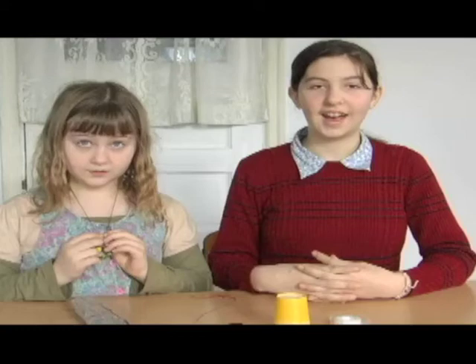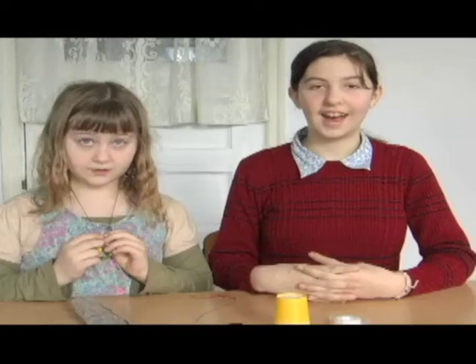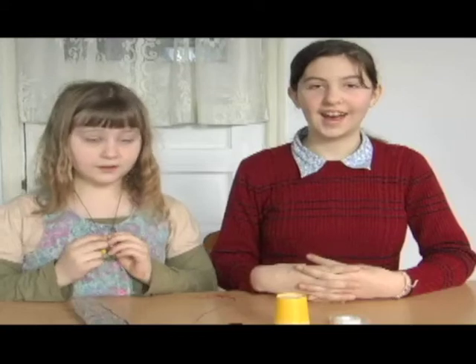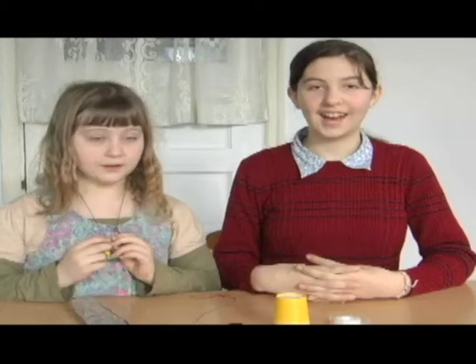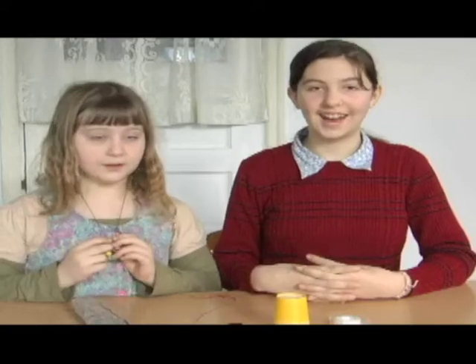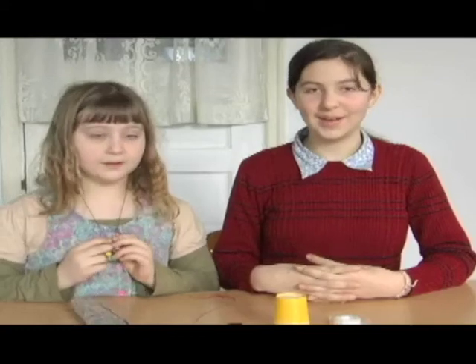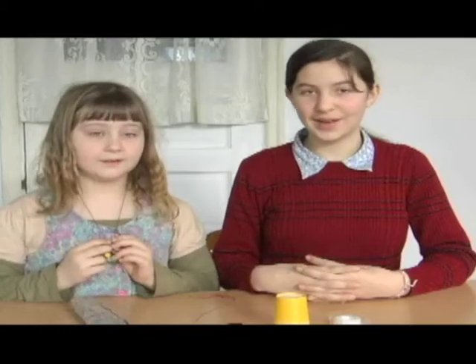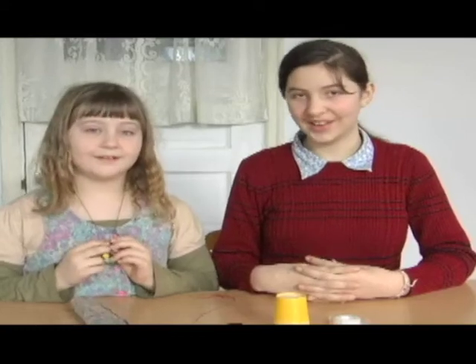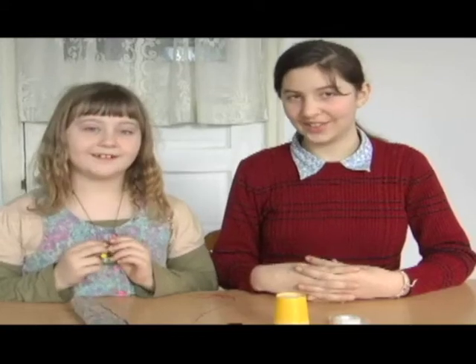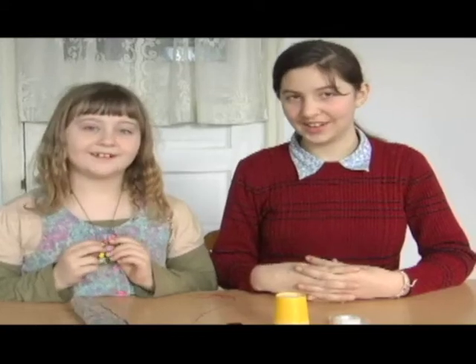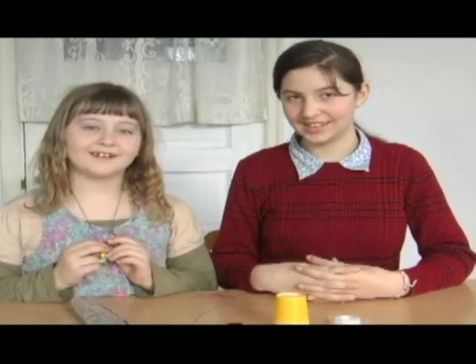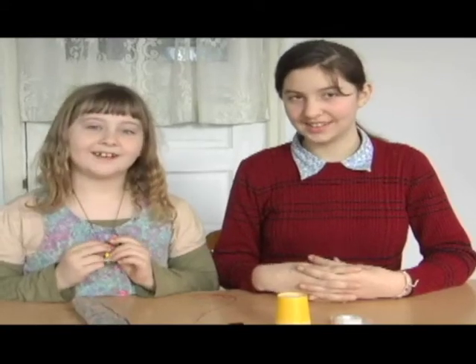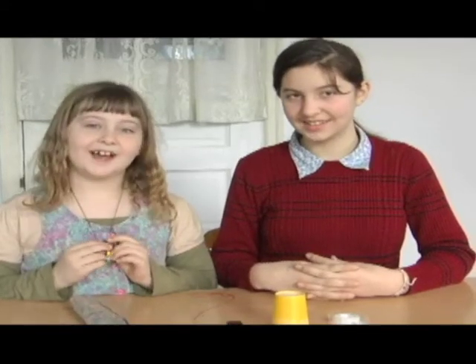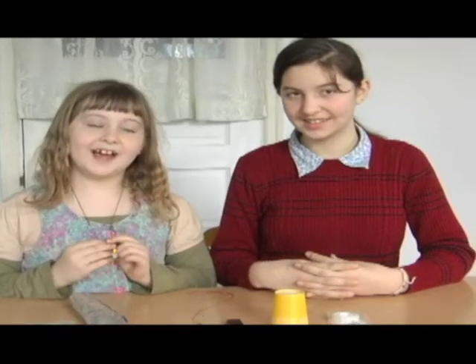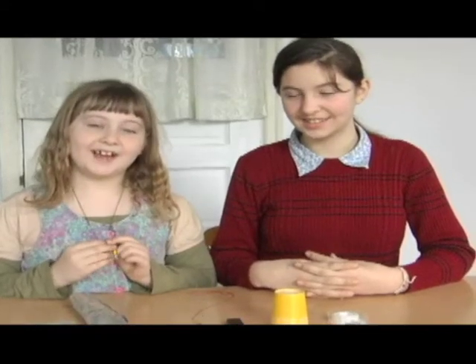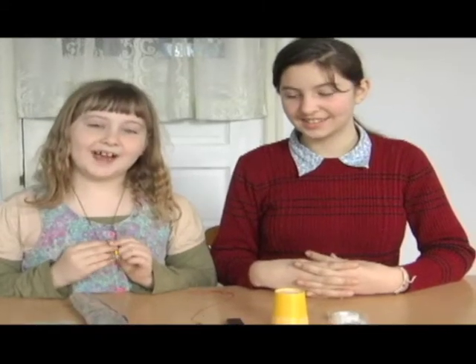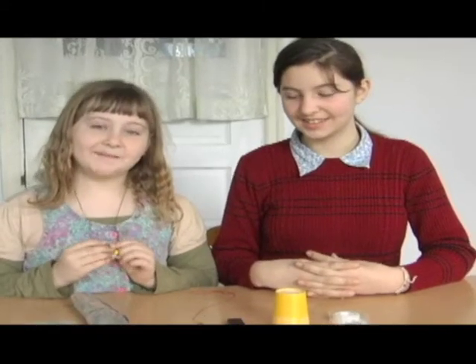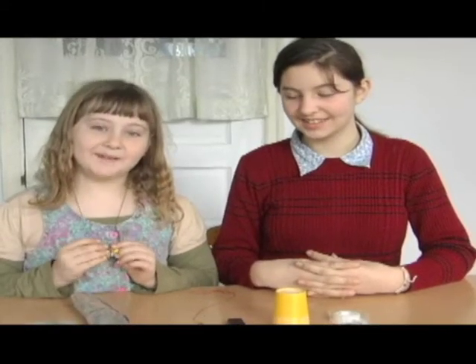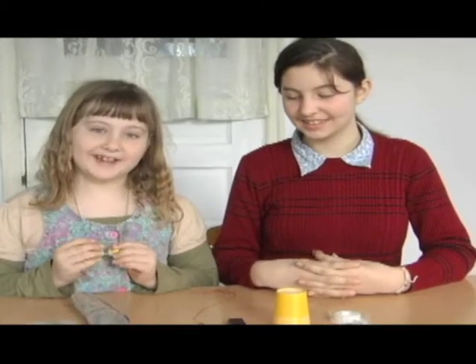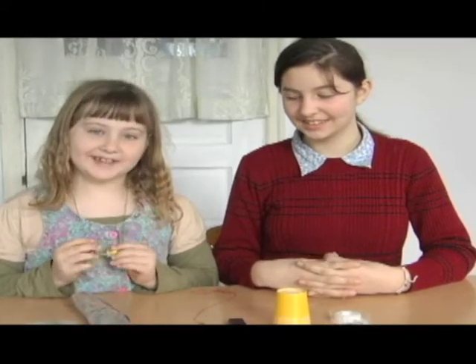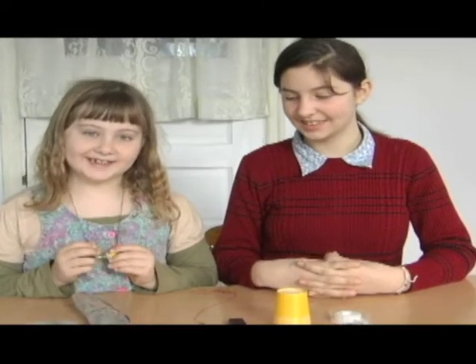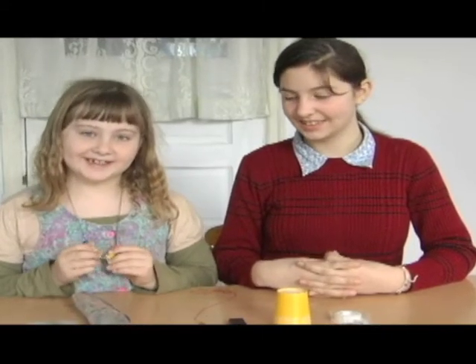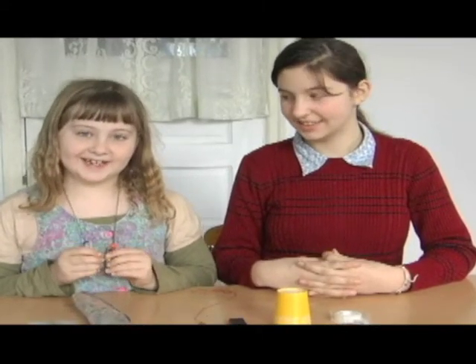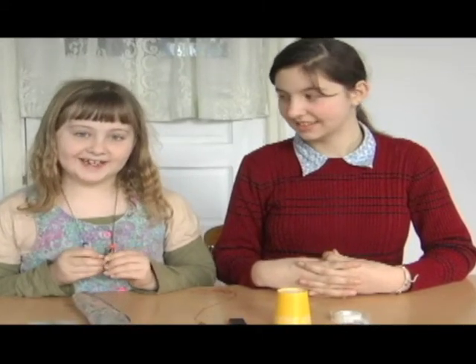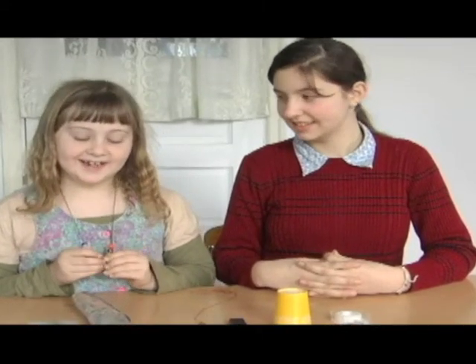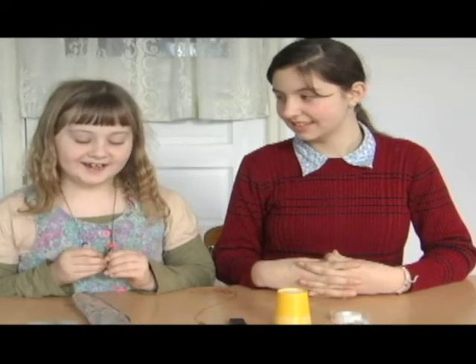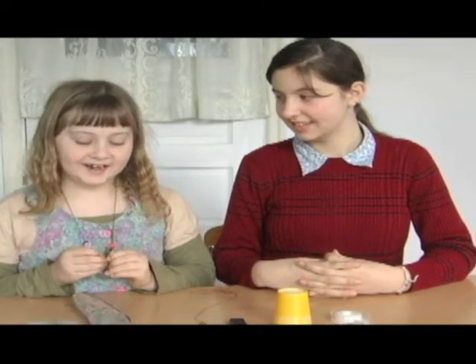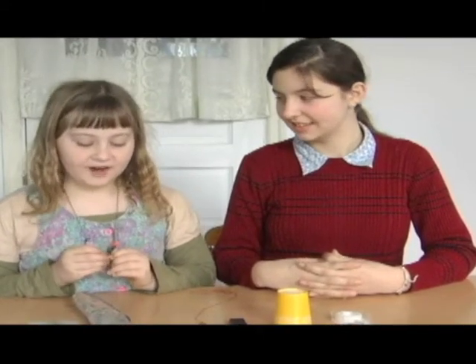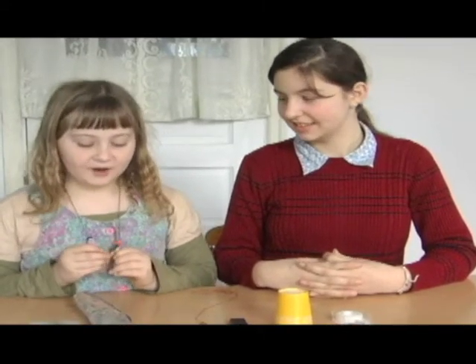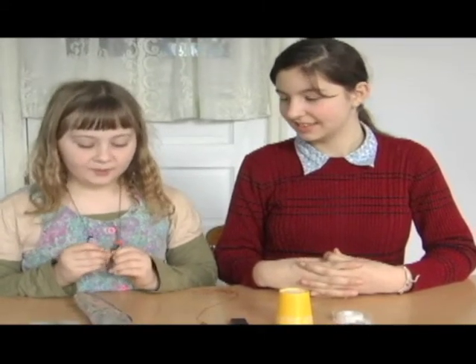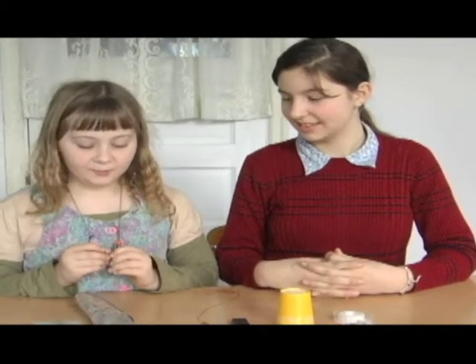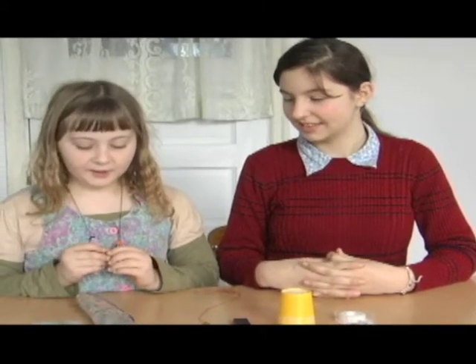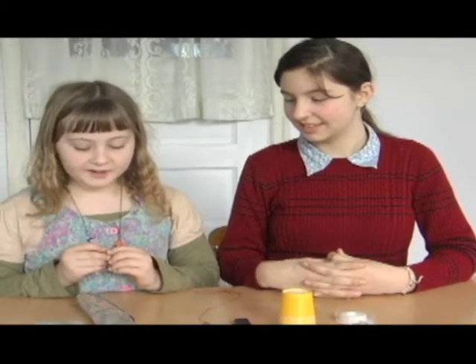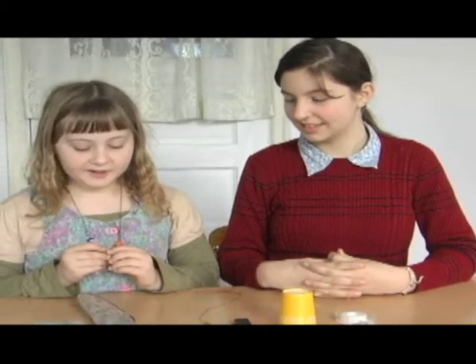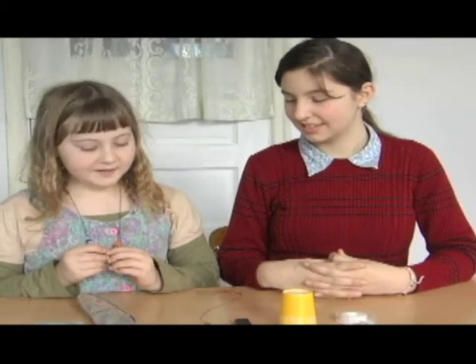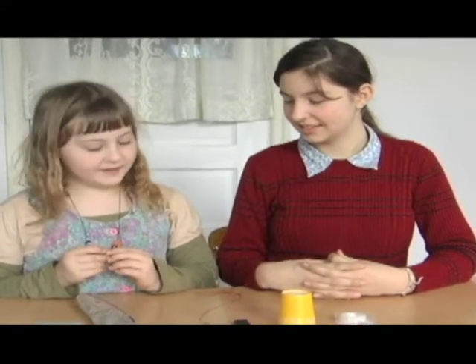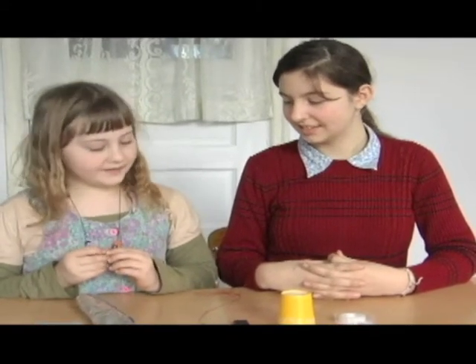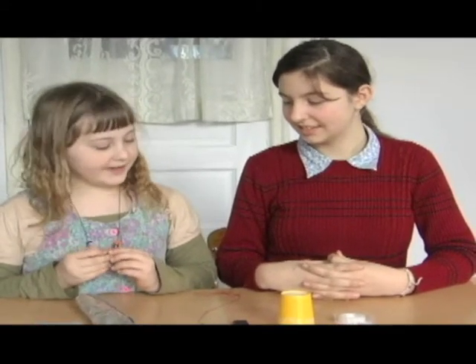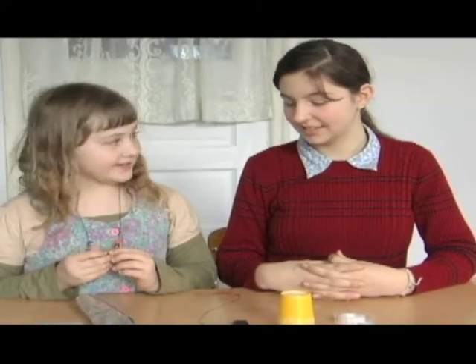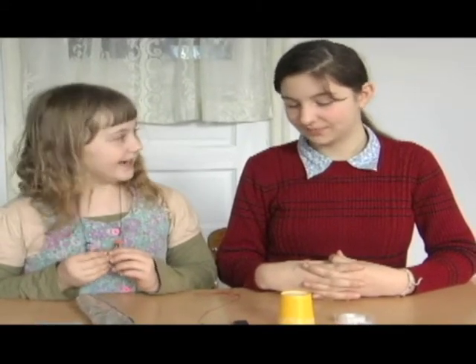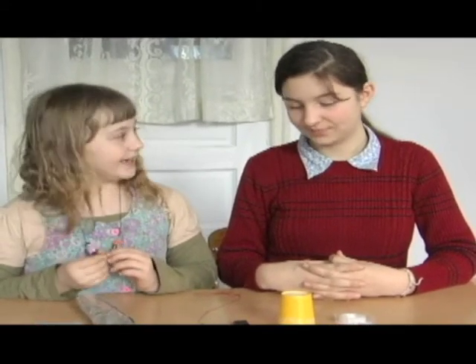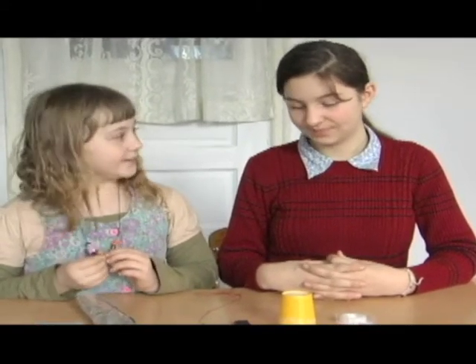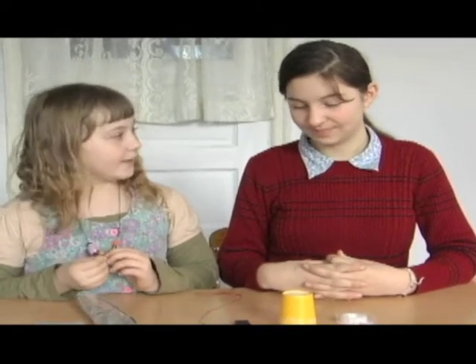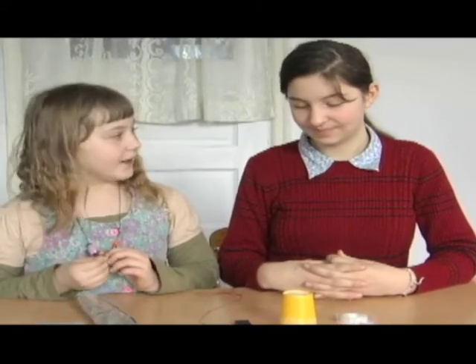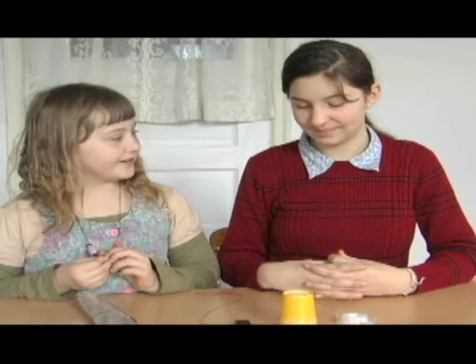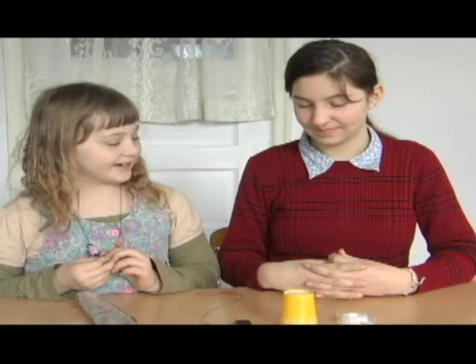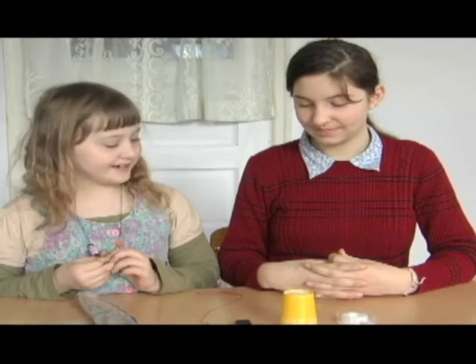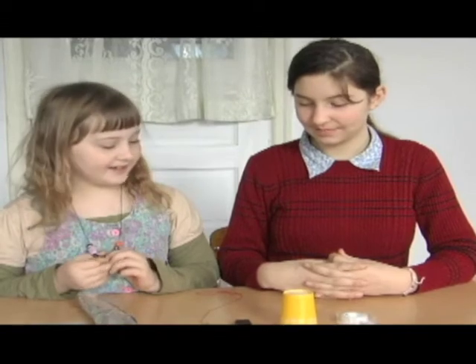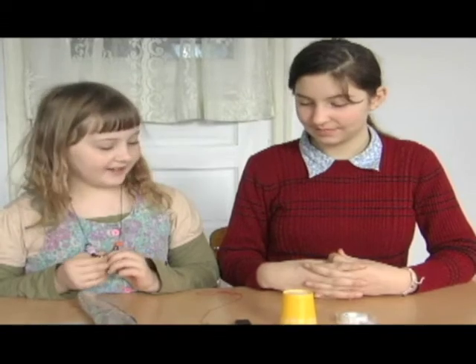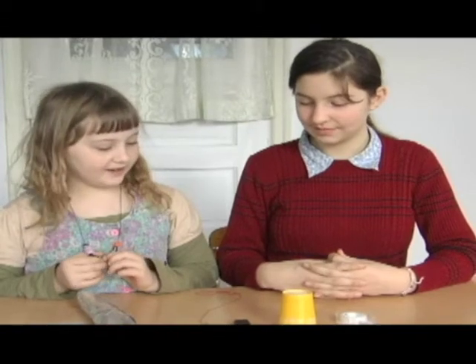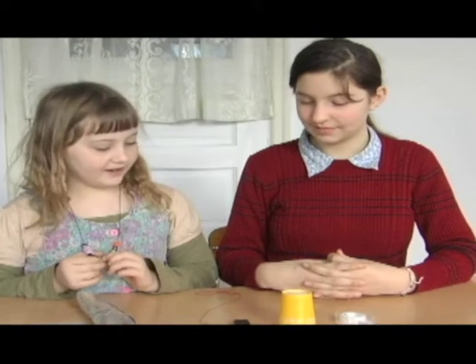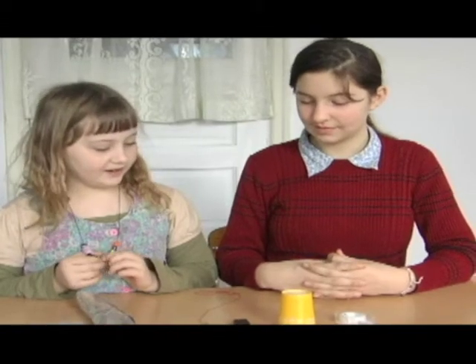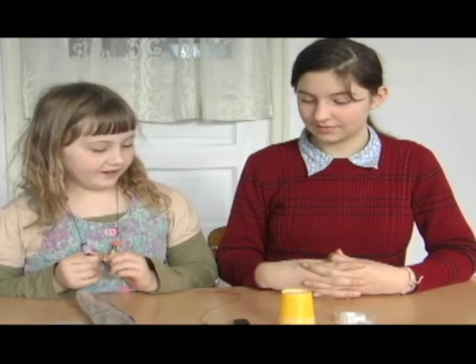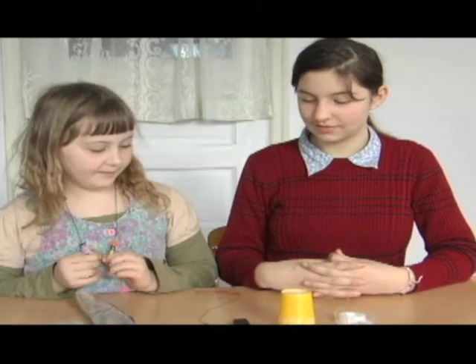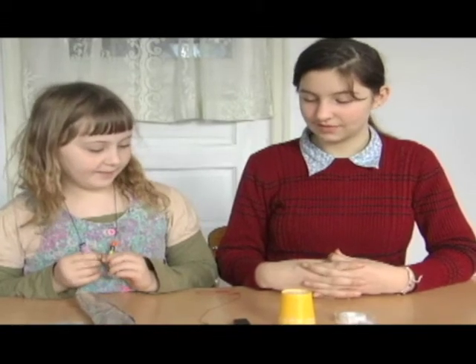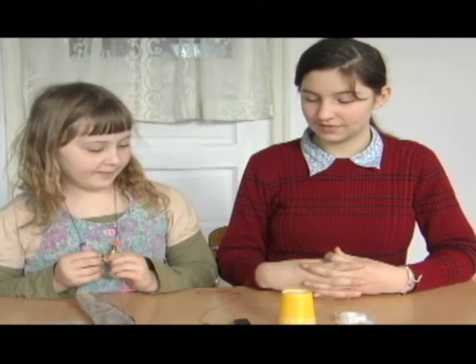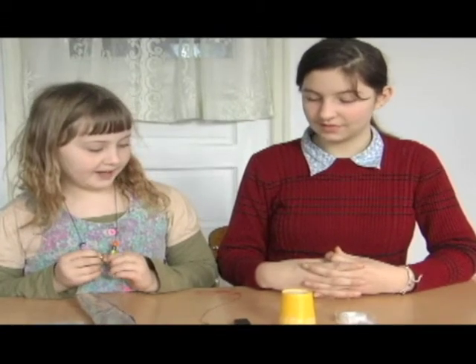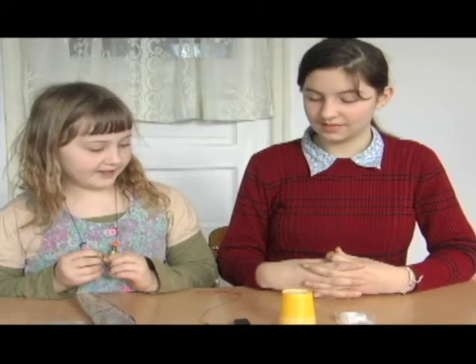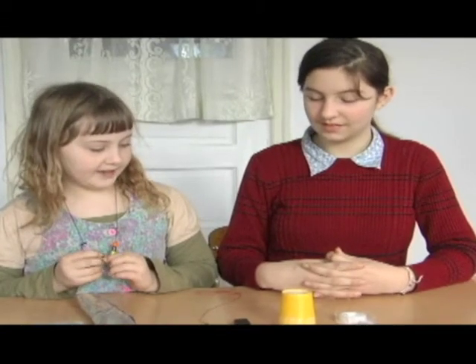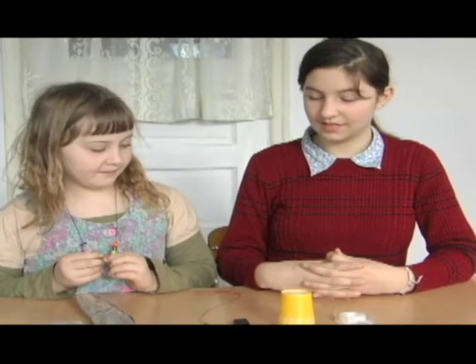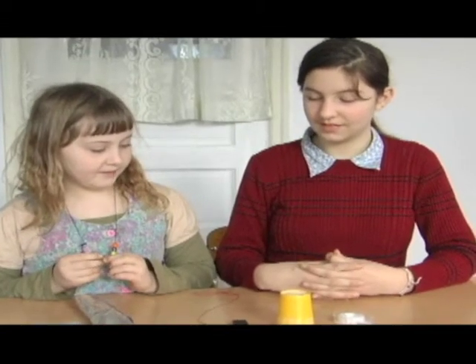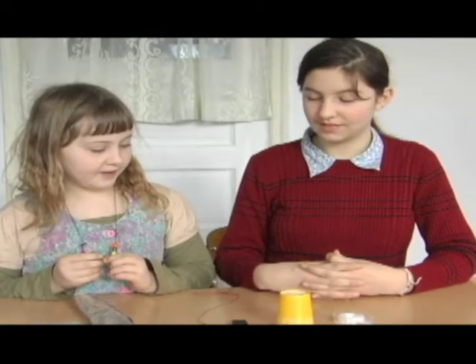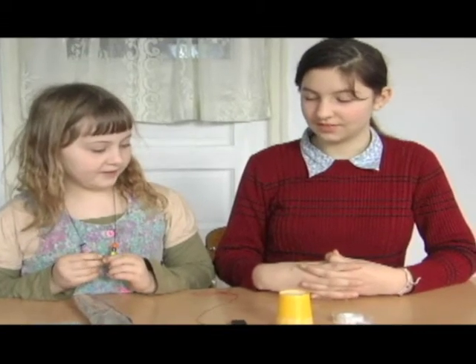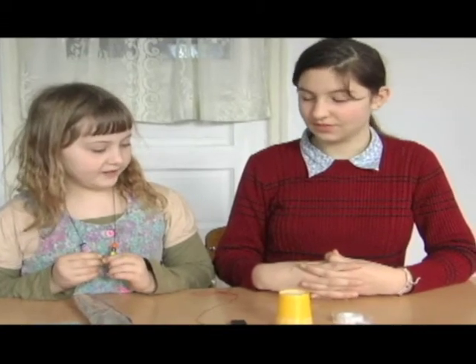Hi, I'm Eleanor. Hi, I'm Benedicta. We're going to be doing a science project together on the magnetic field.